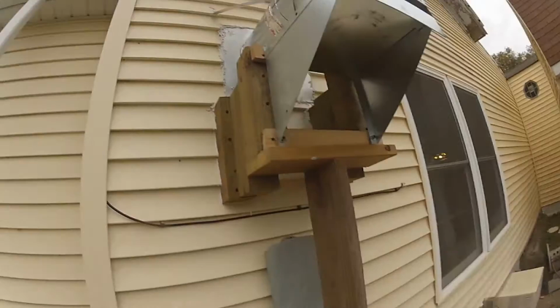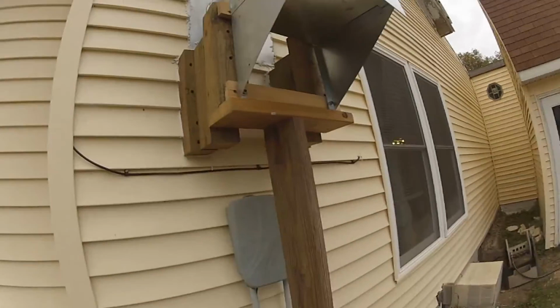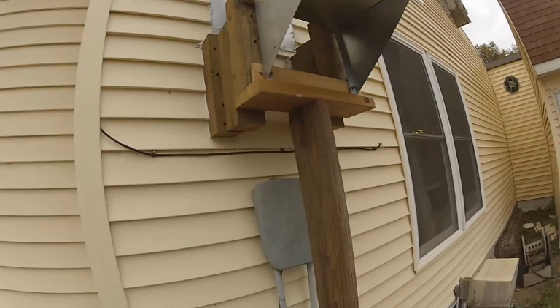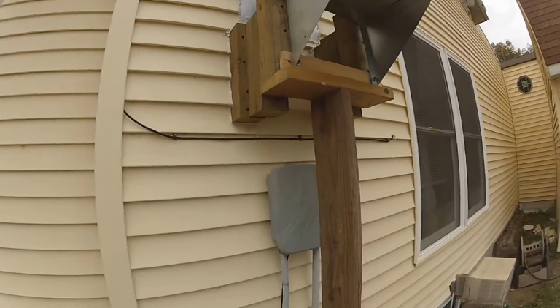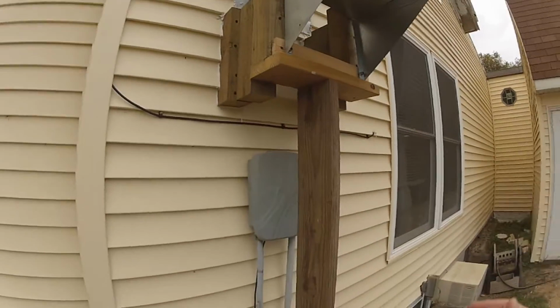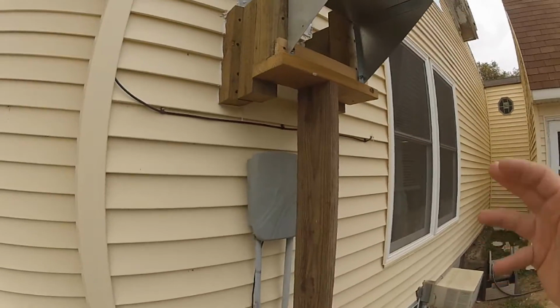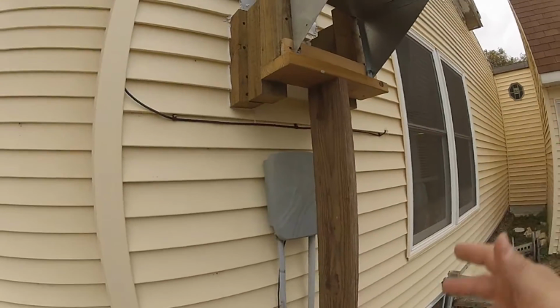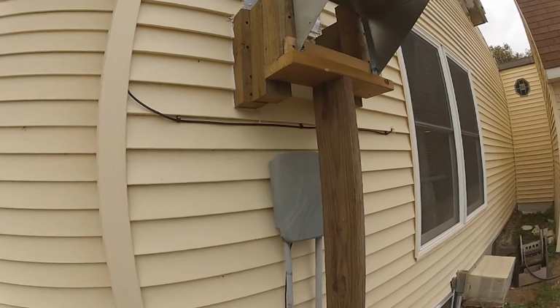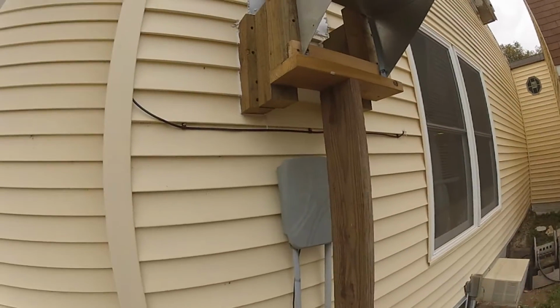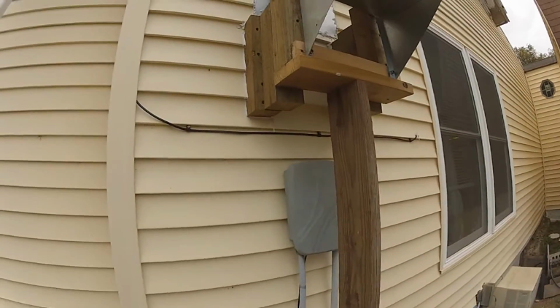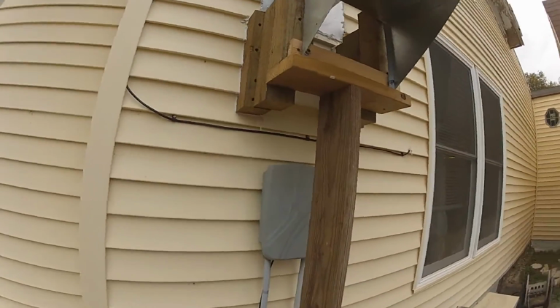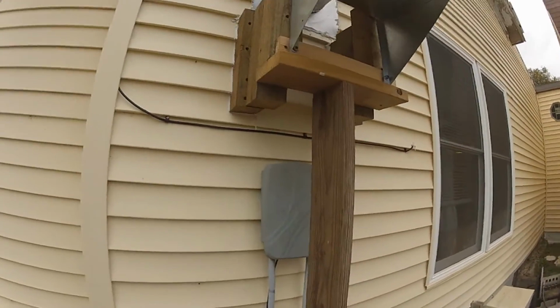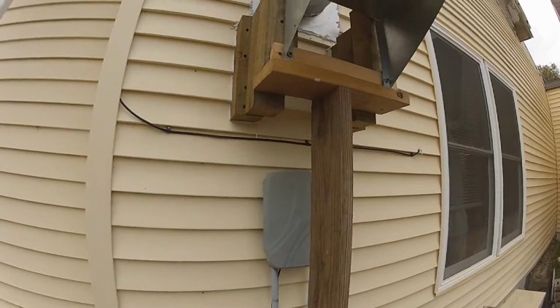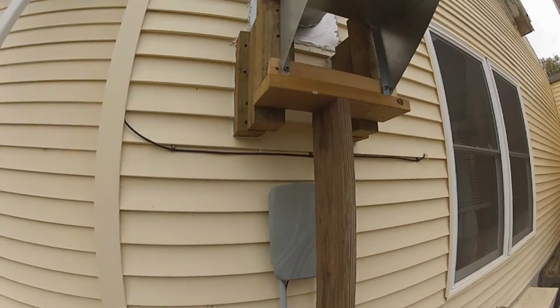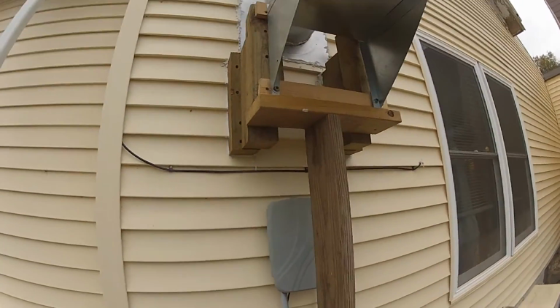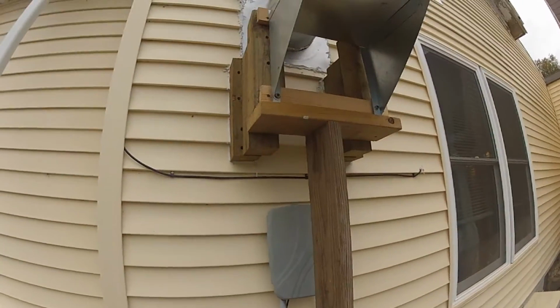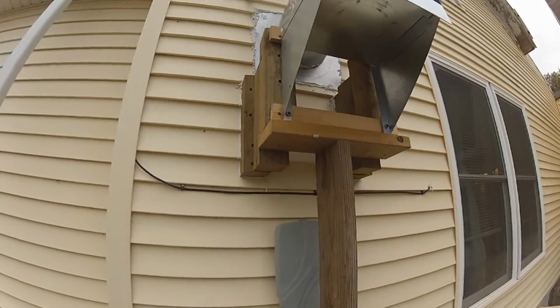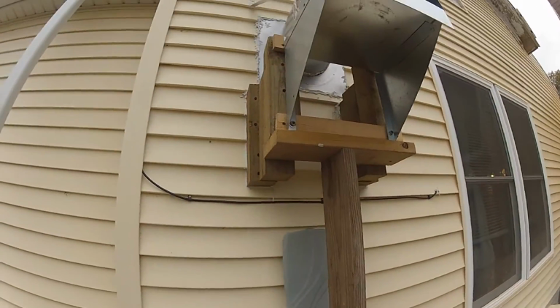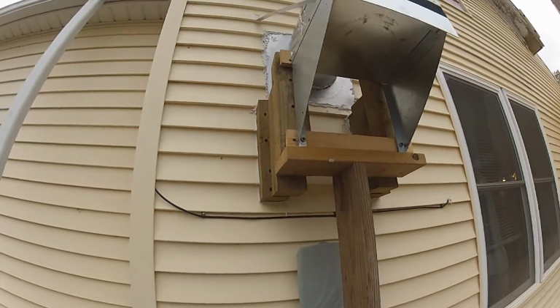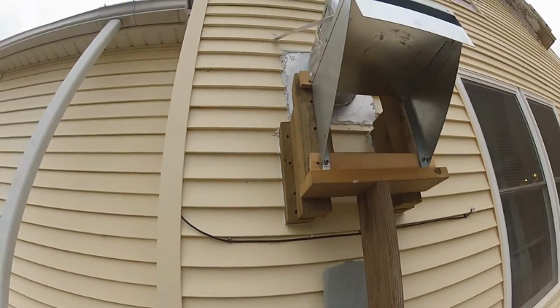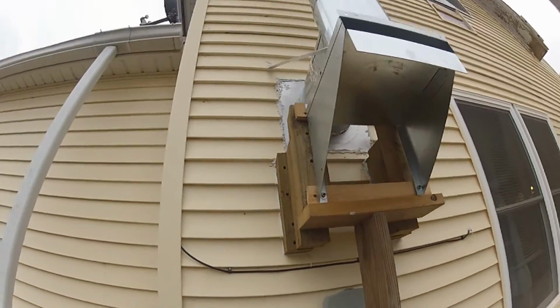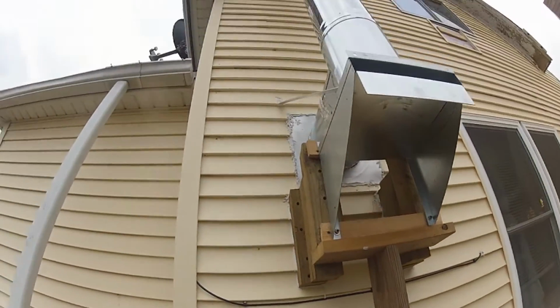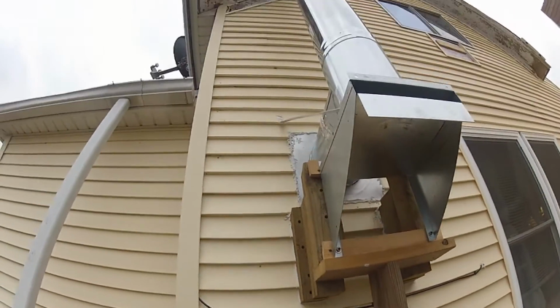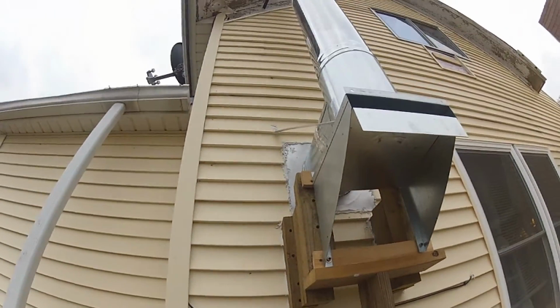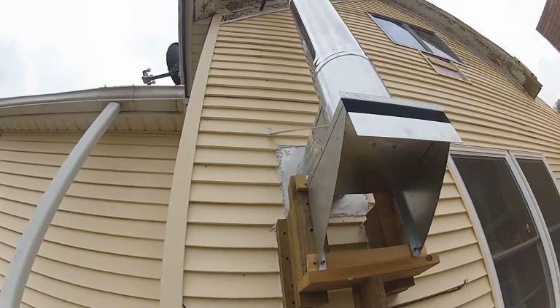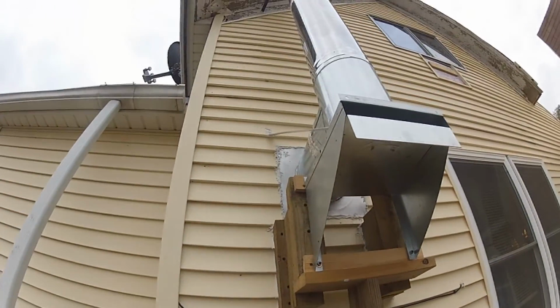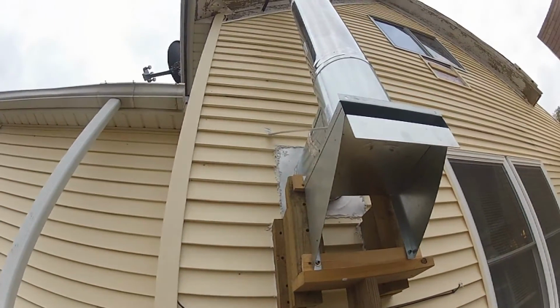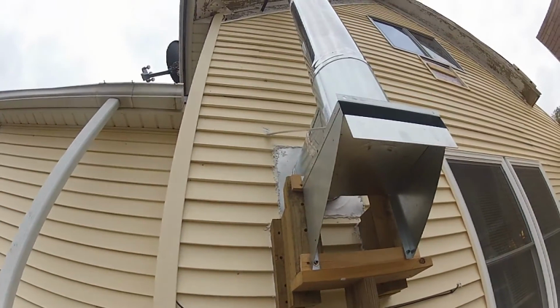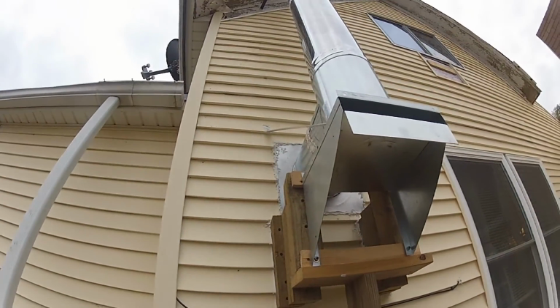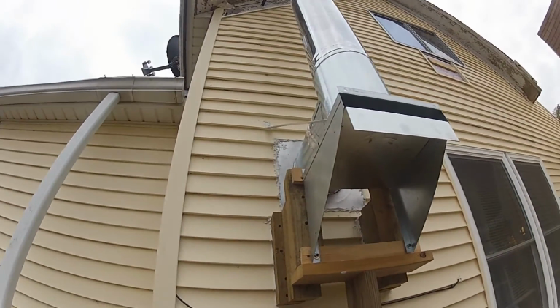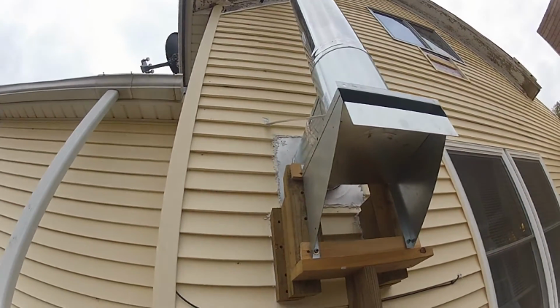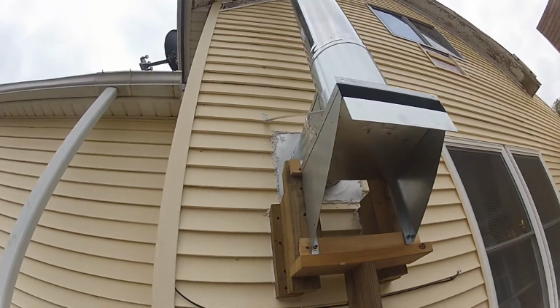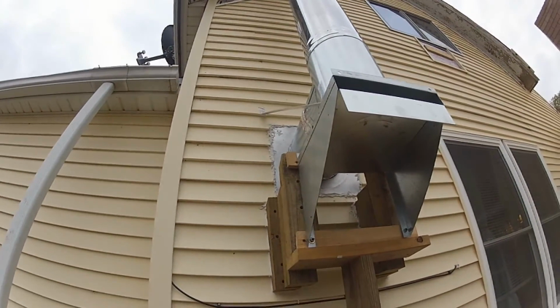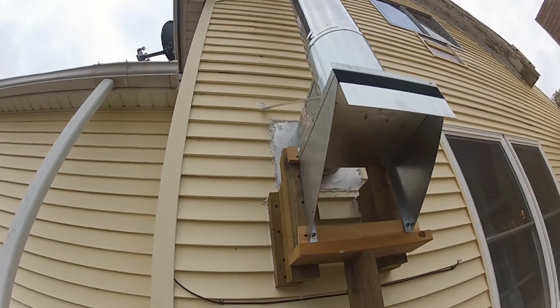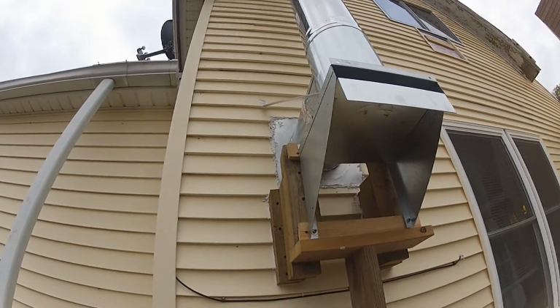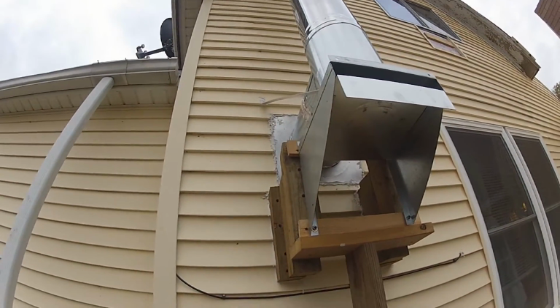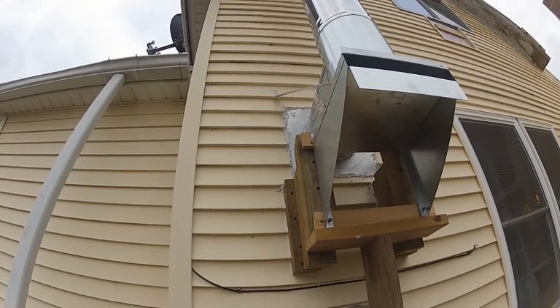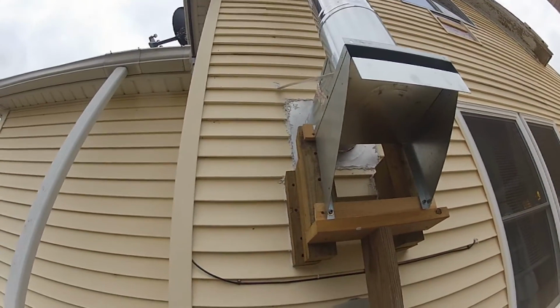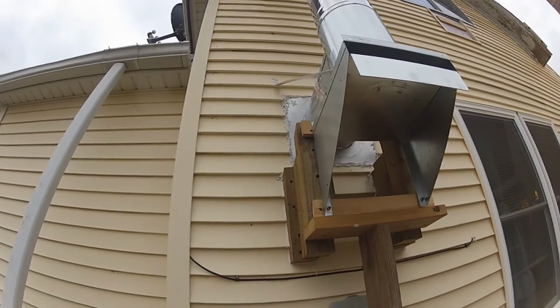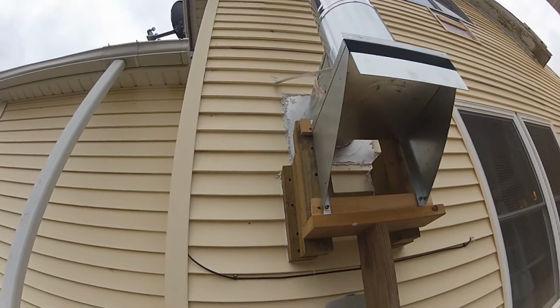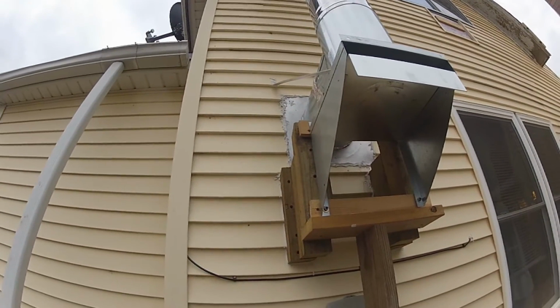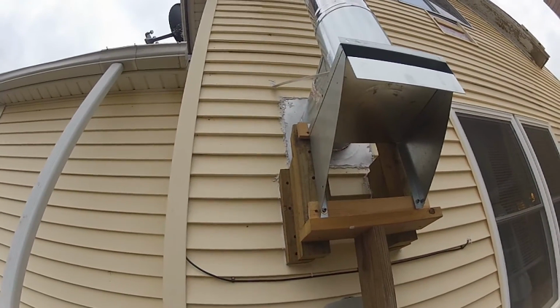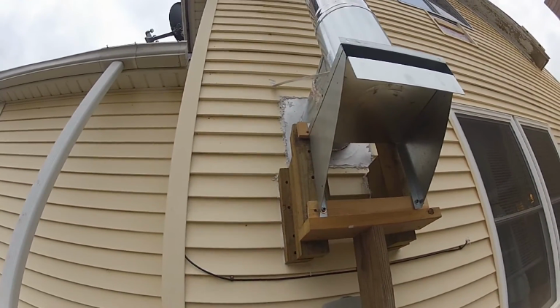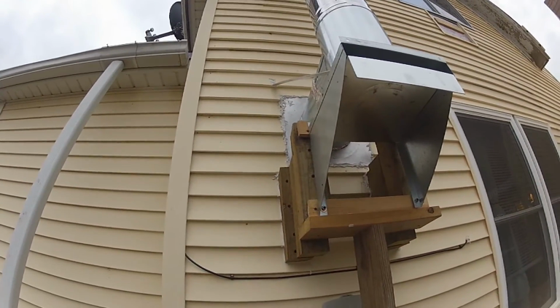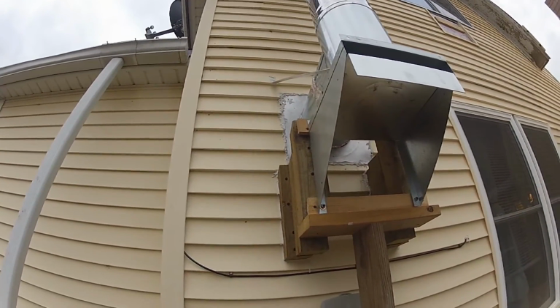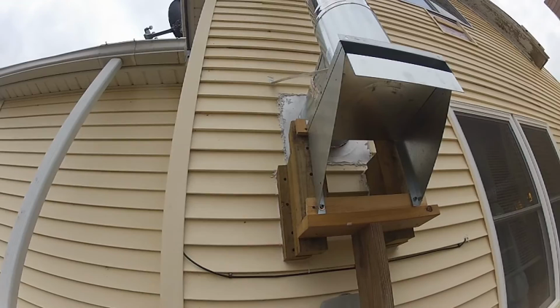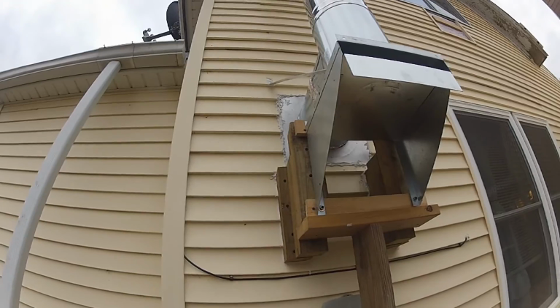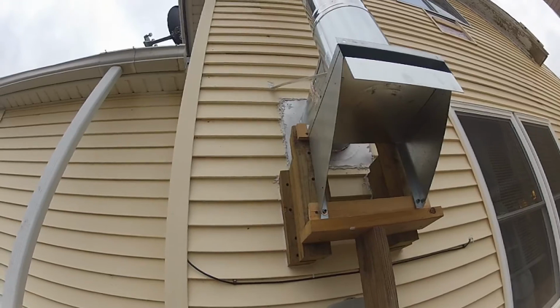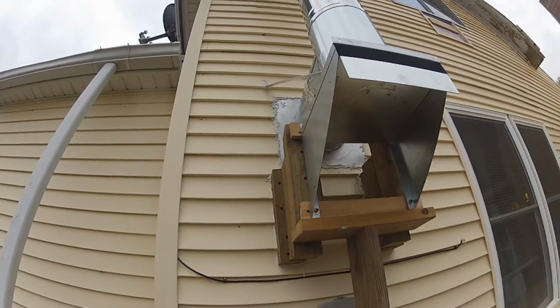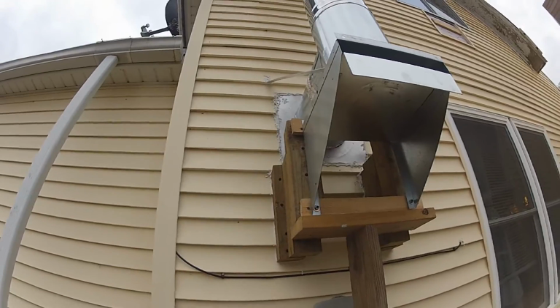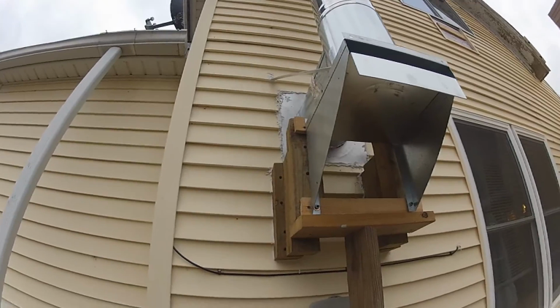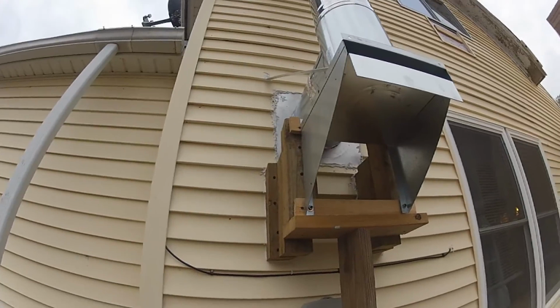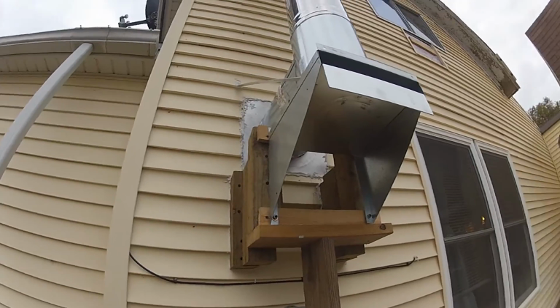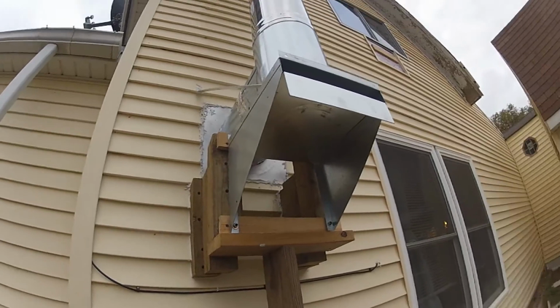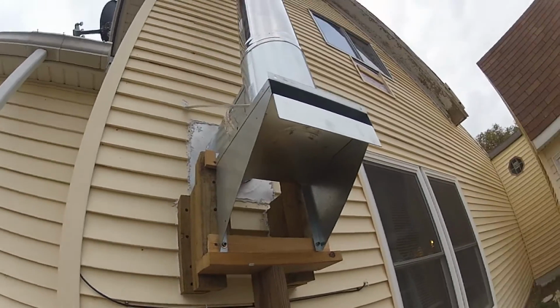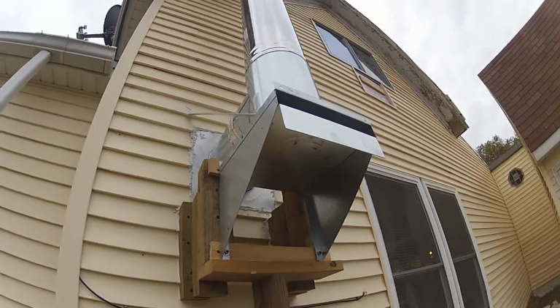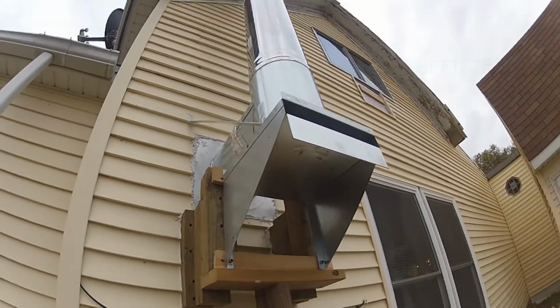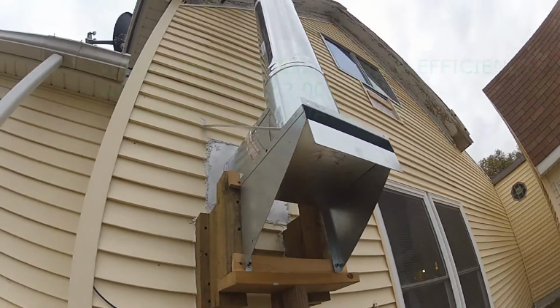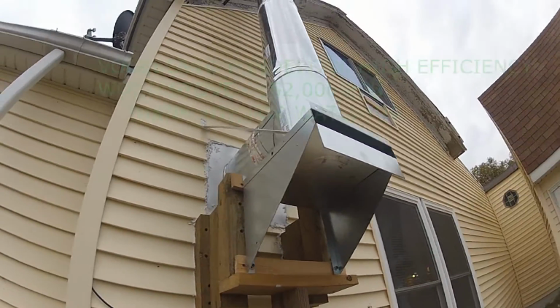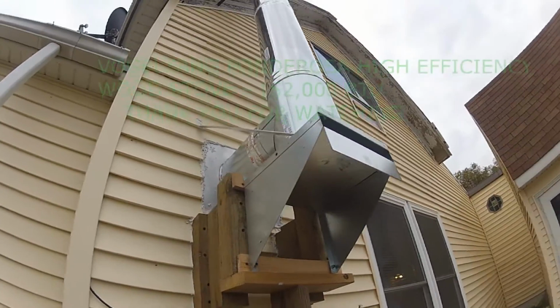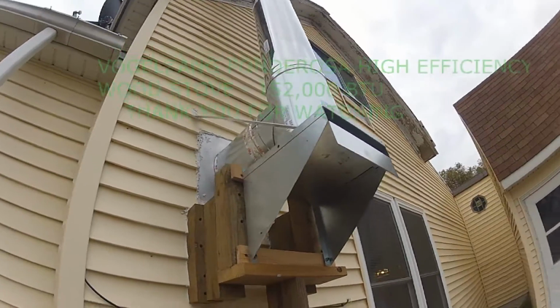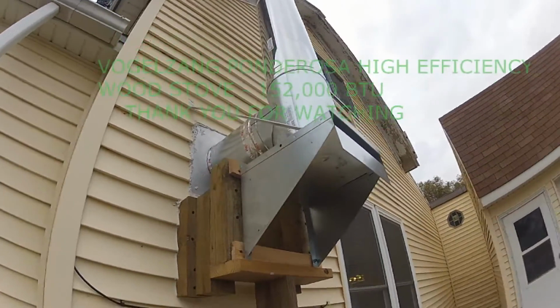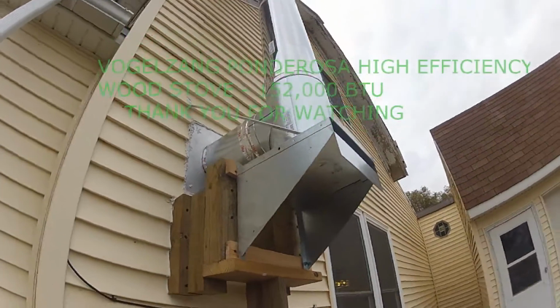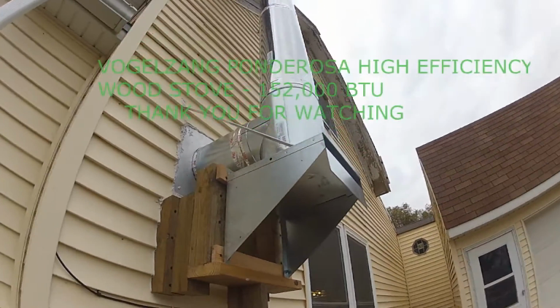There's a bracket coming off here to hold it for the weight, and we're going to transfer all this stuff to the new house when we build. So I'm very pleased.